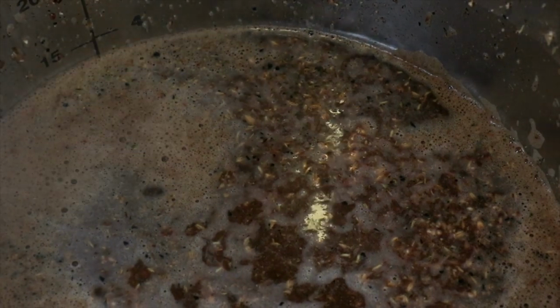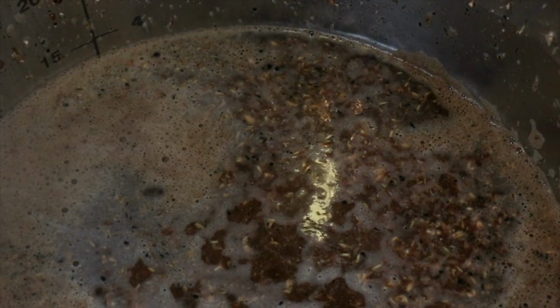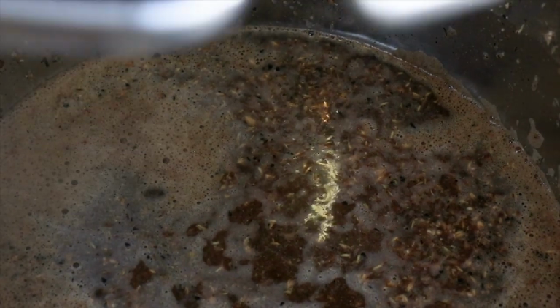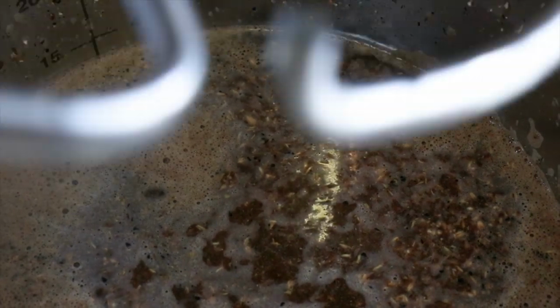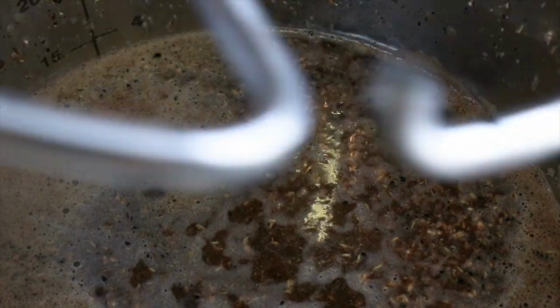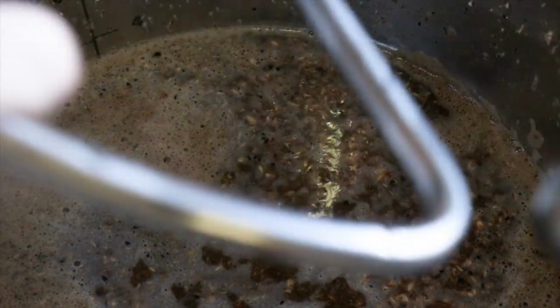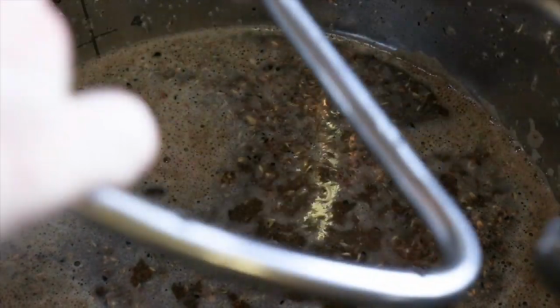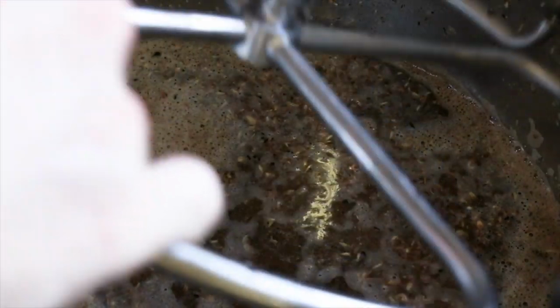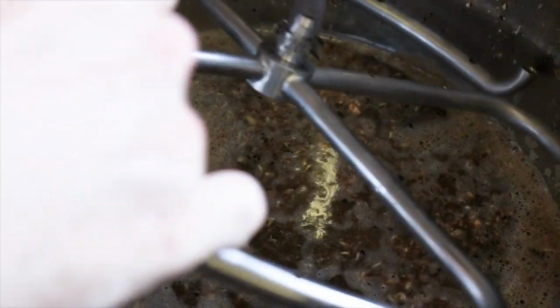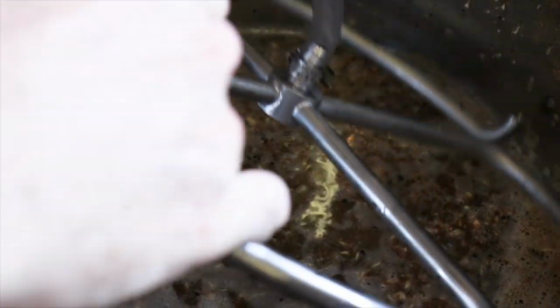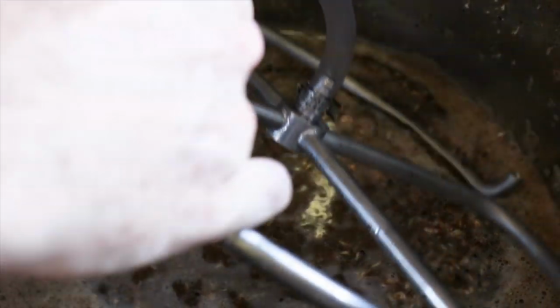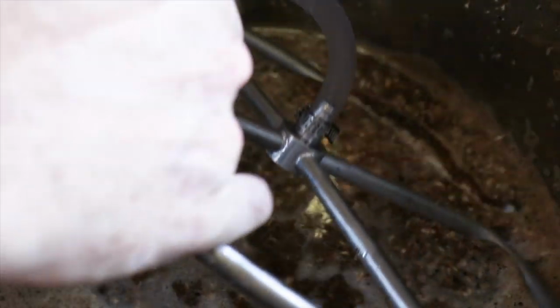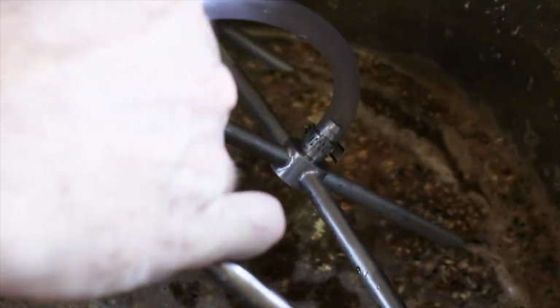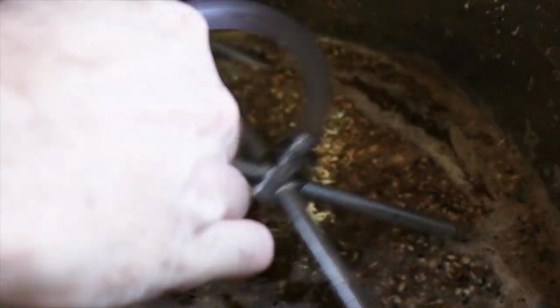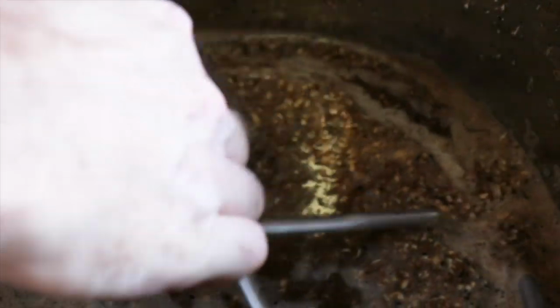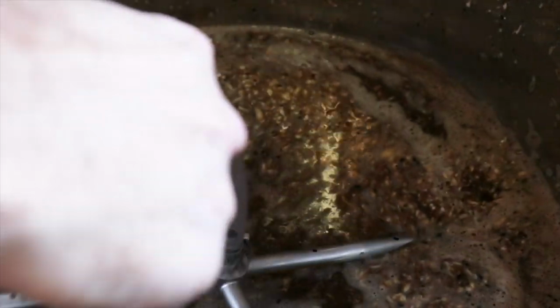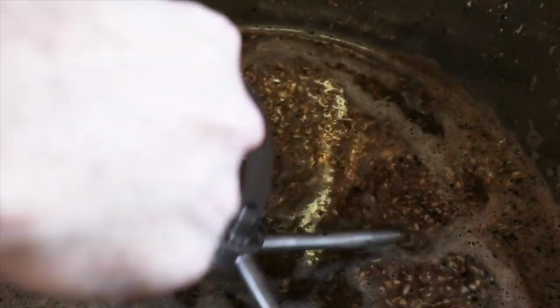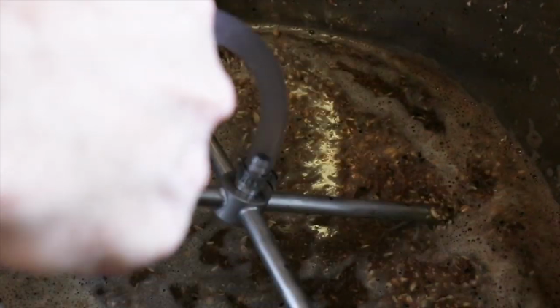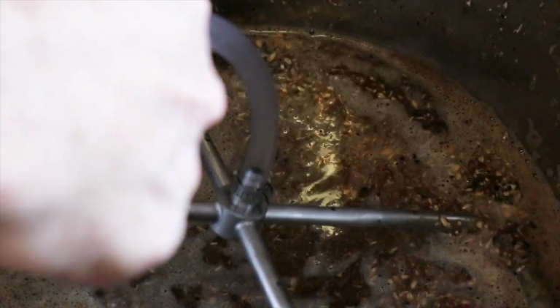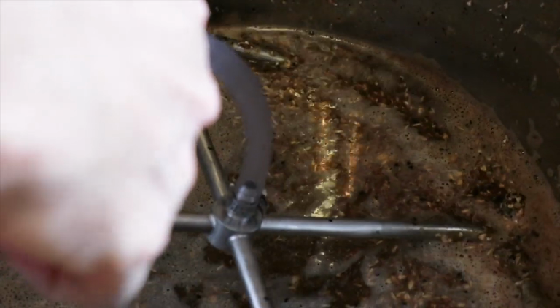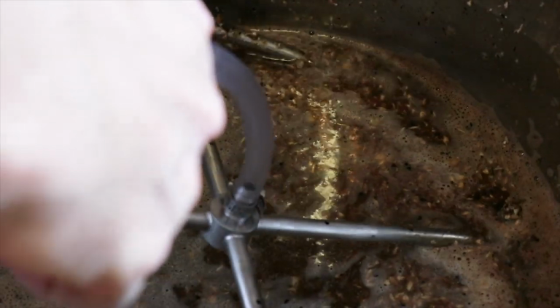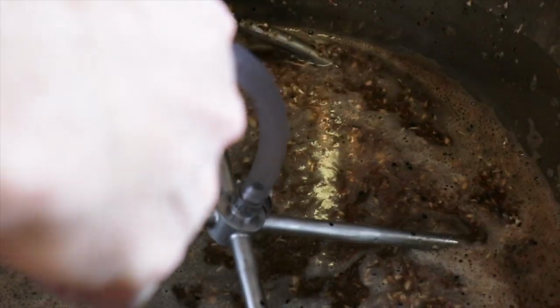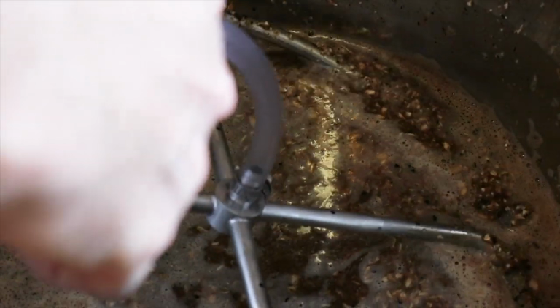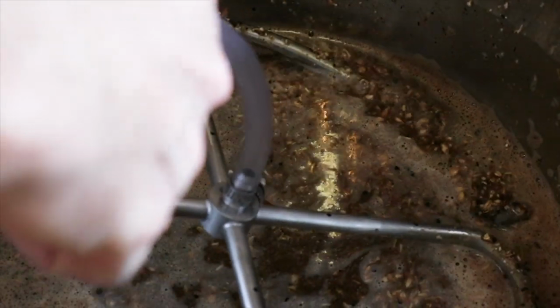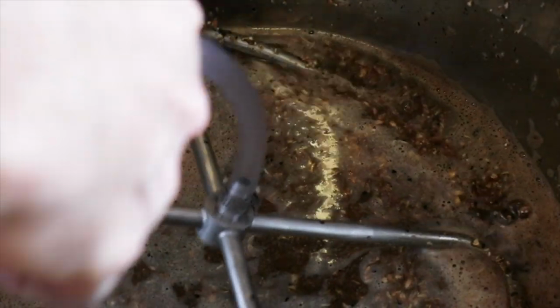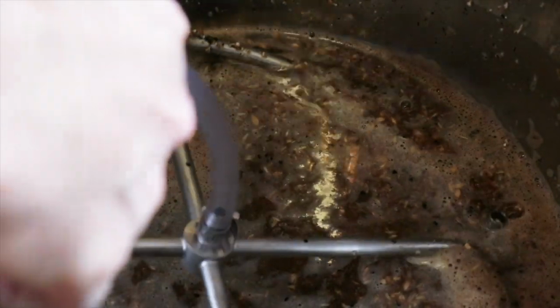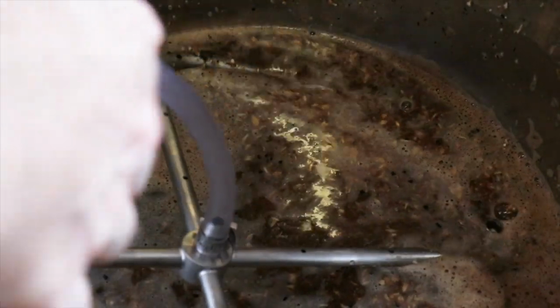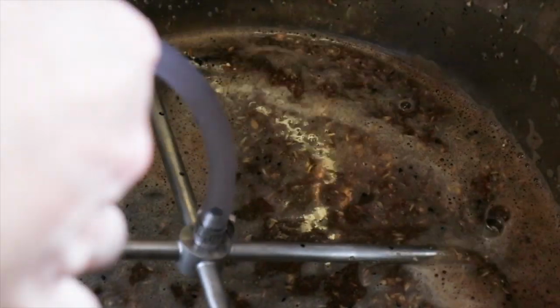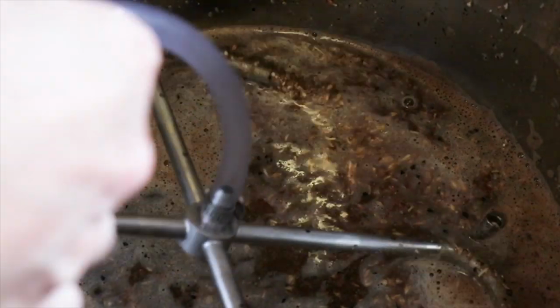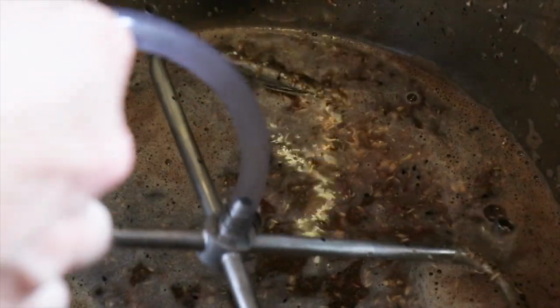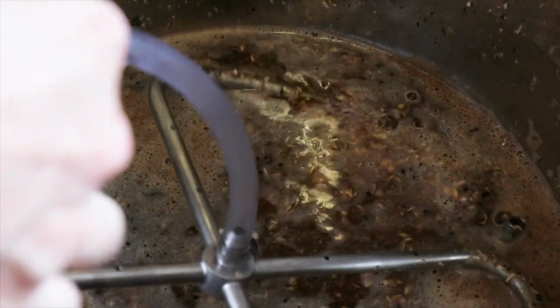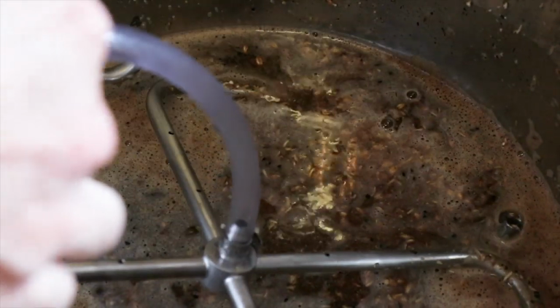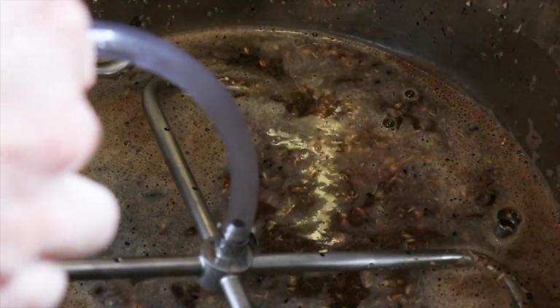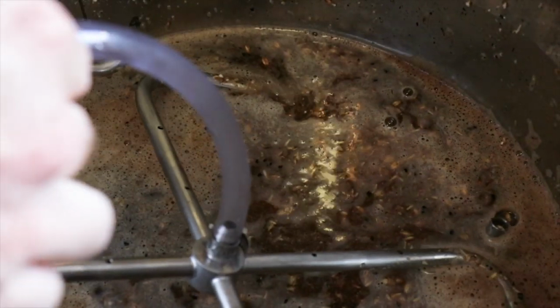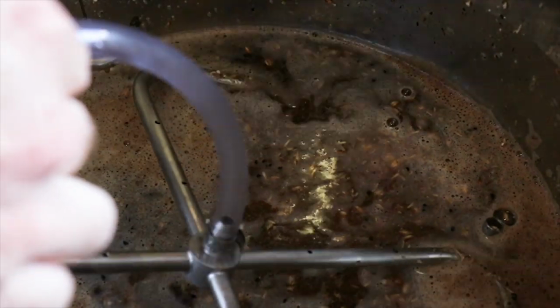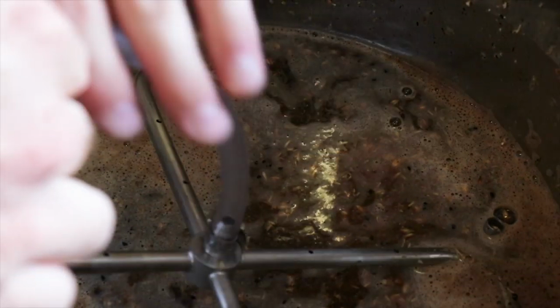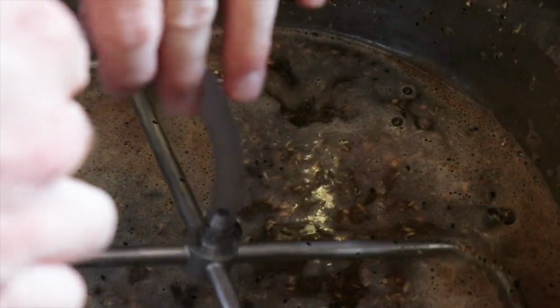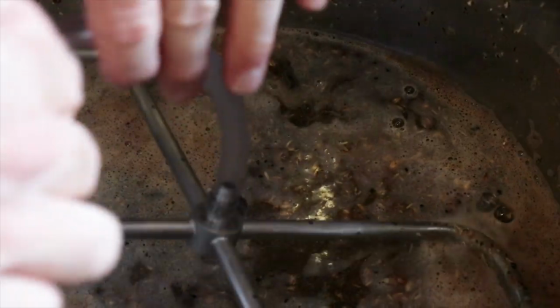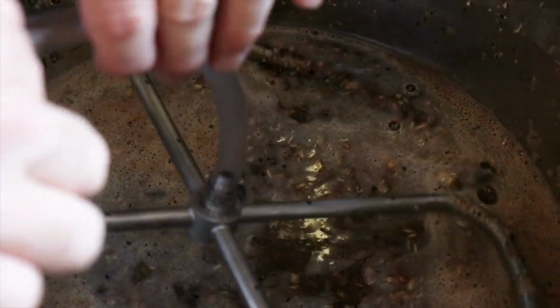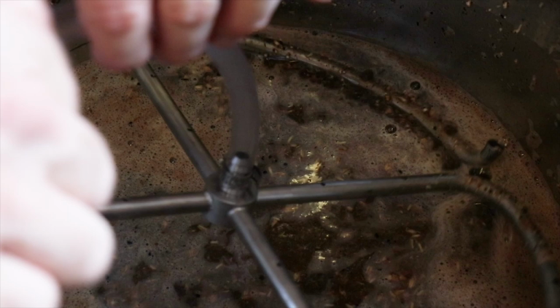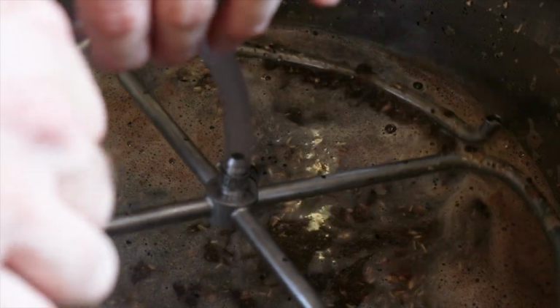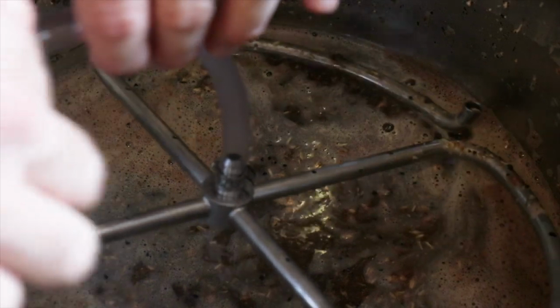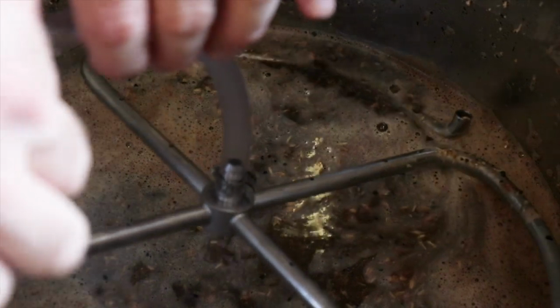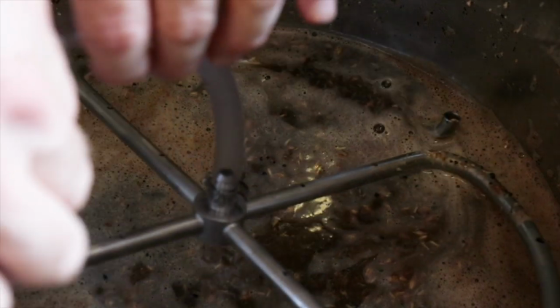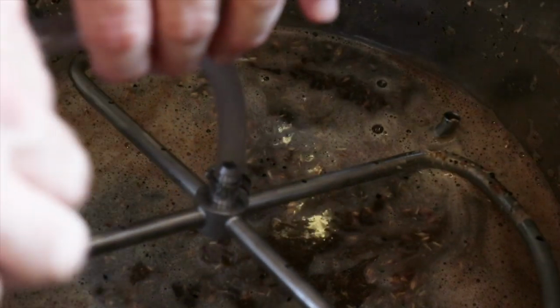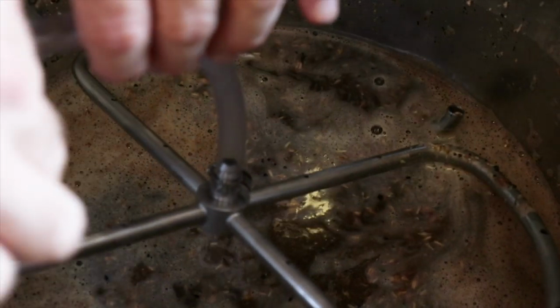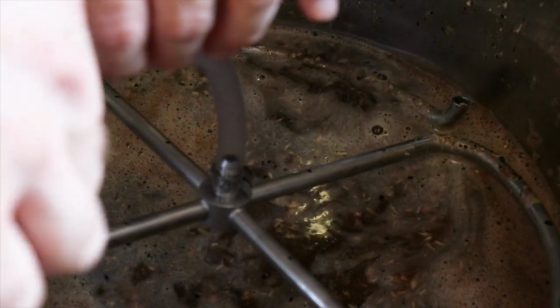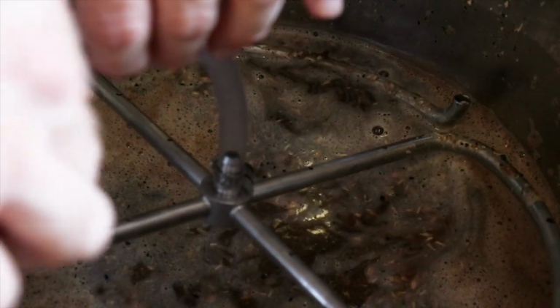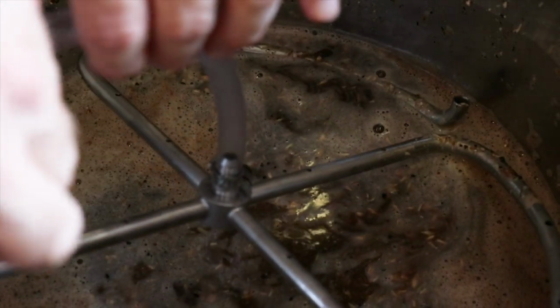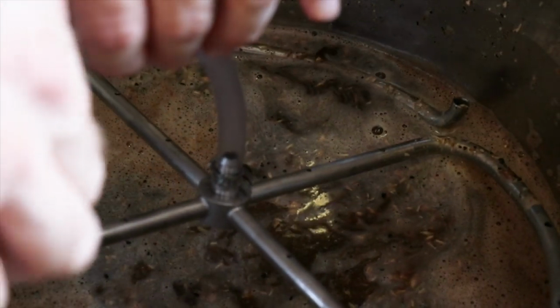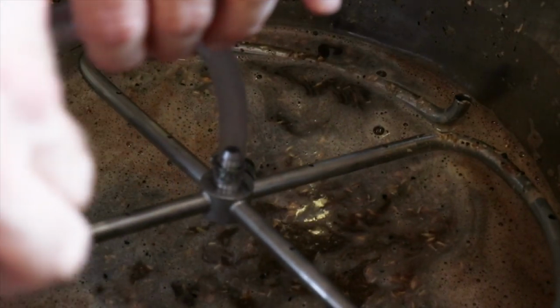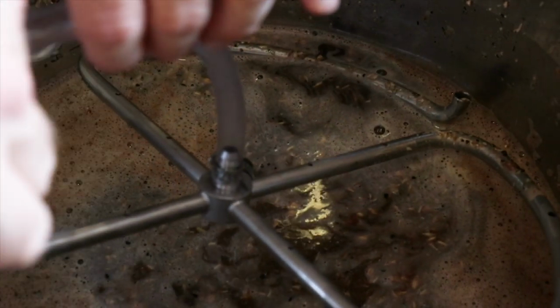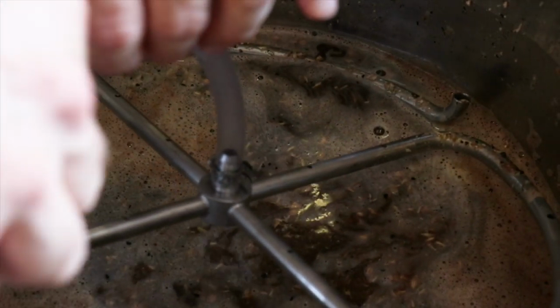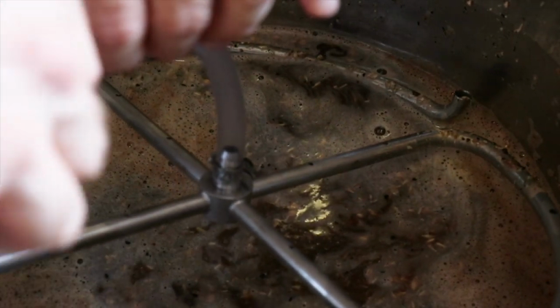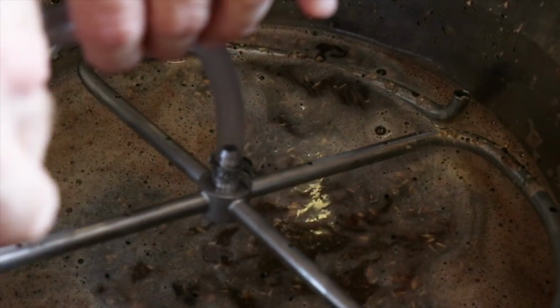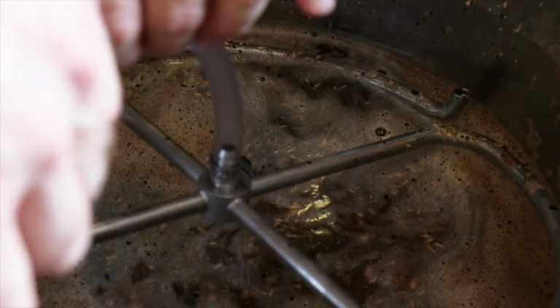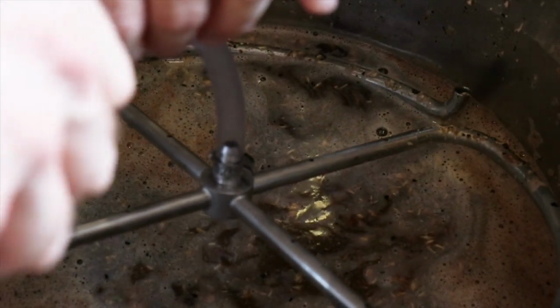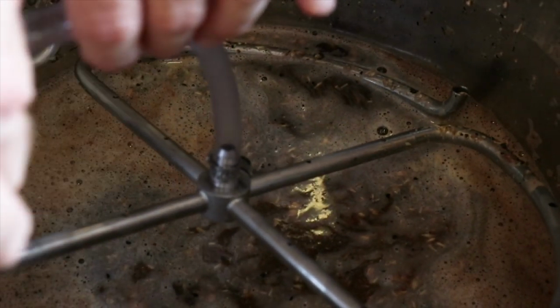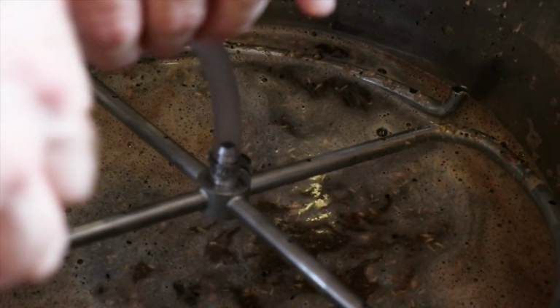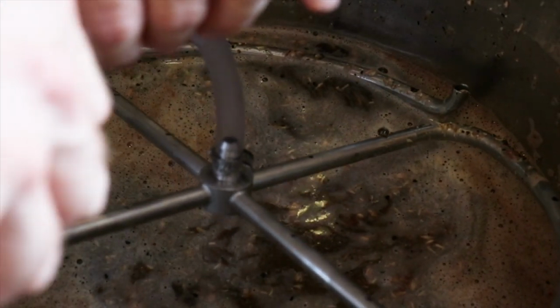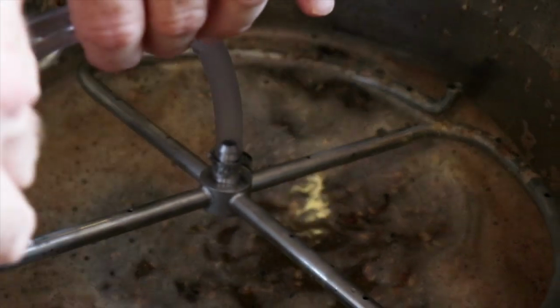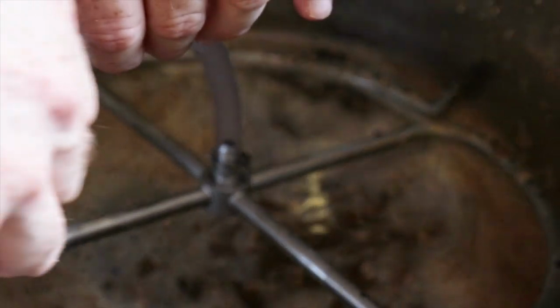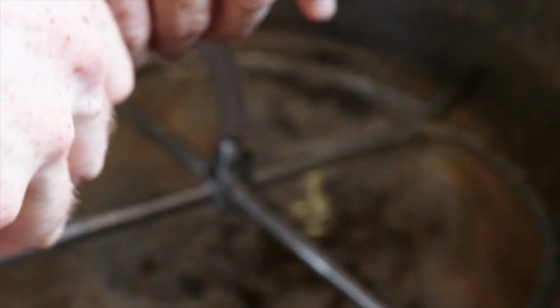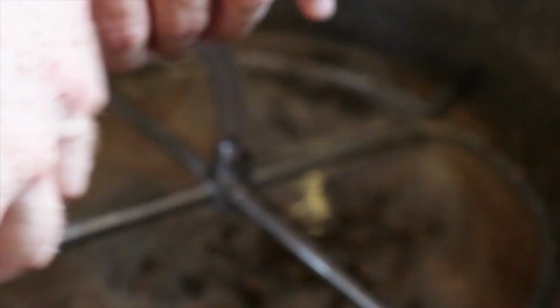I'm installing the sparge device, but I'm not using it for the sparge yet. I'm using it to recycle as the mash goes on.